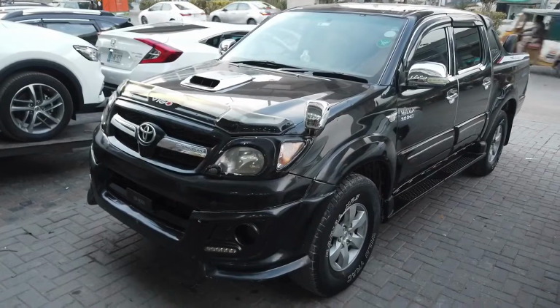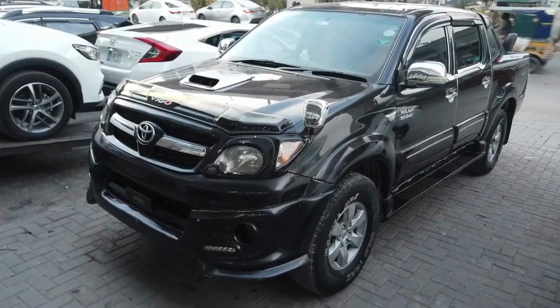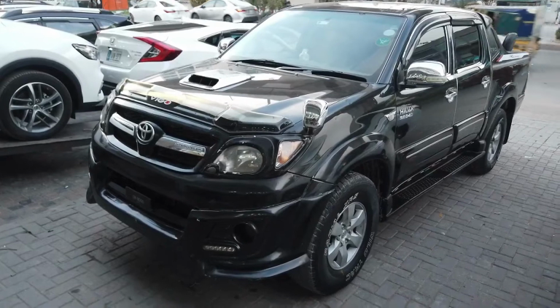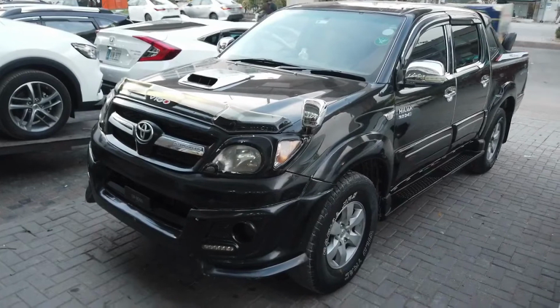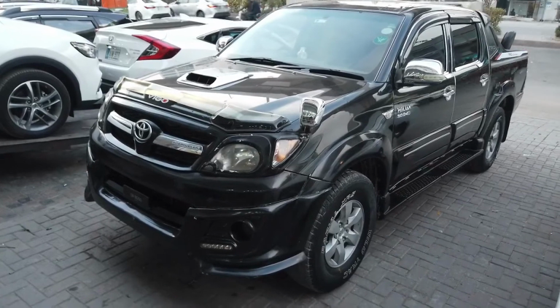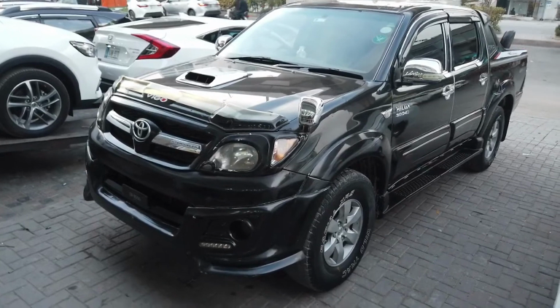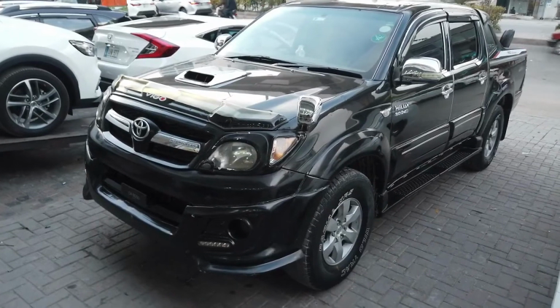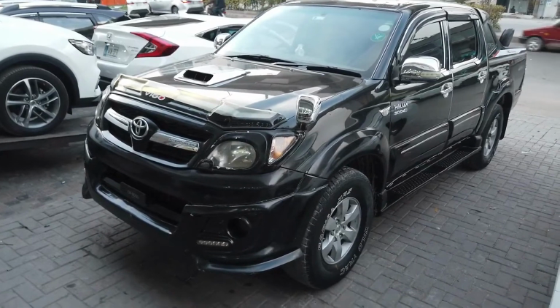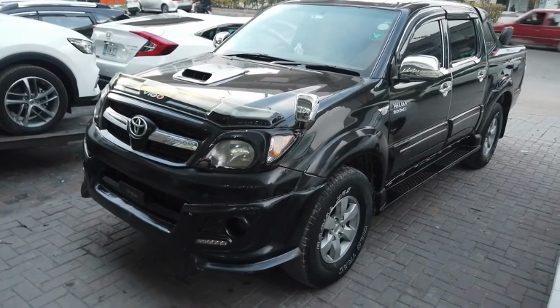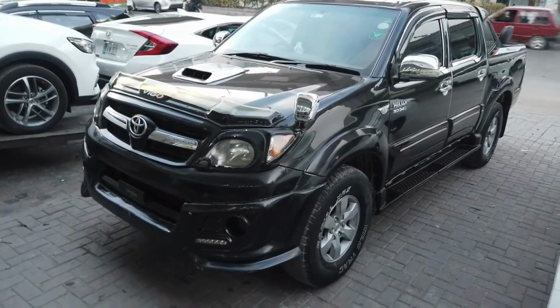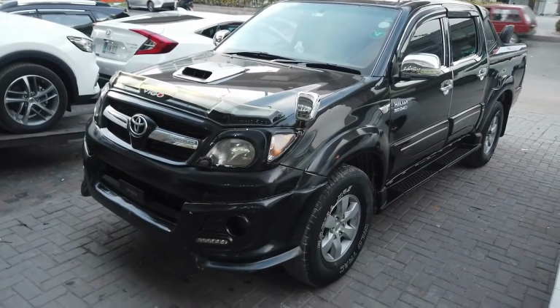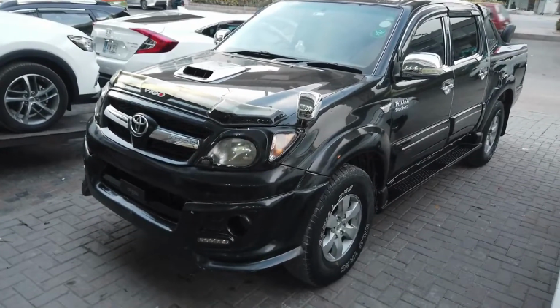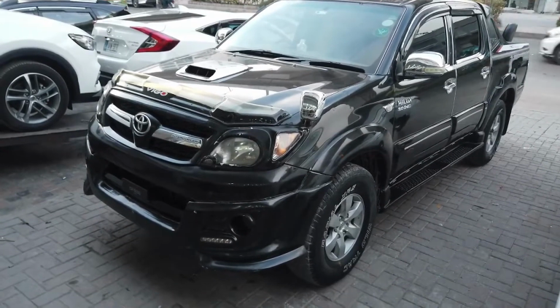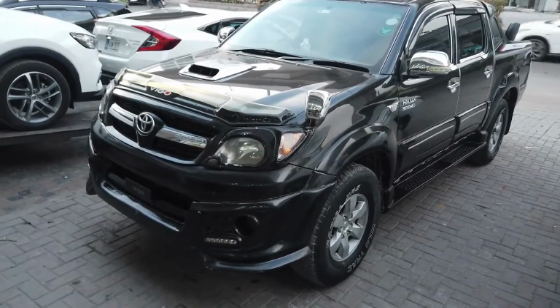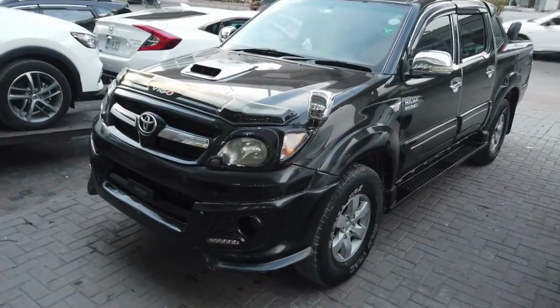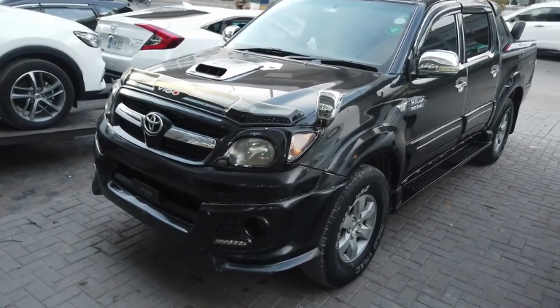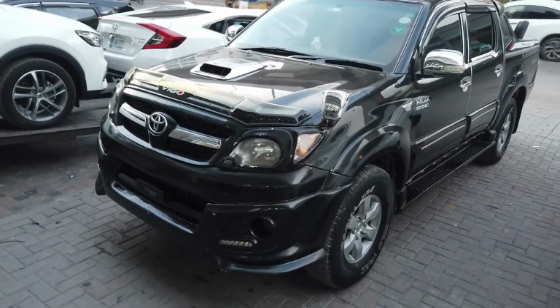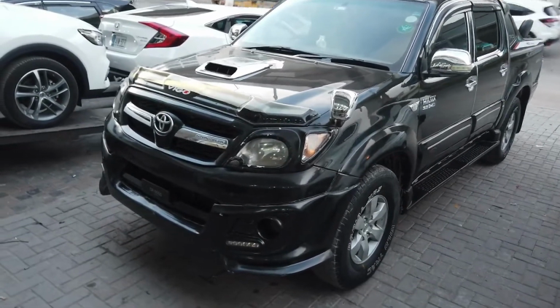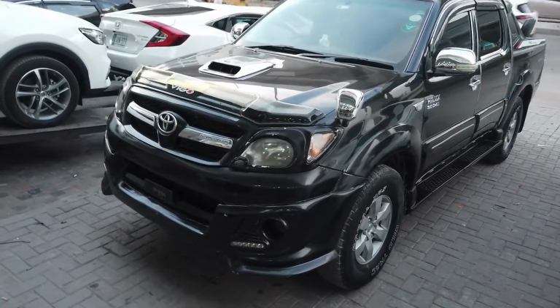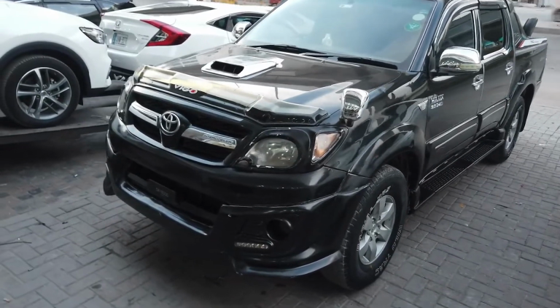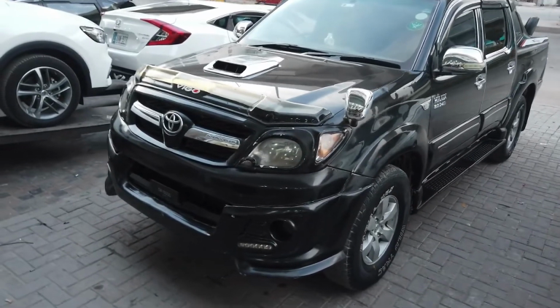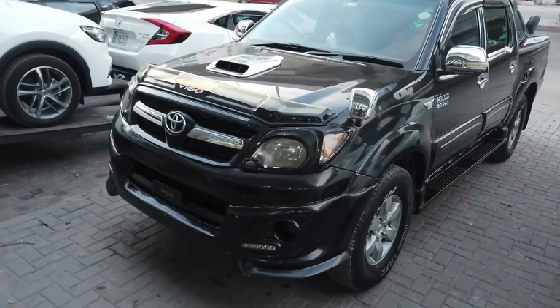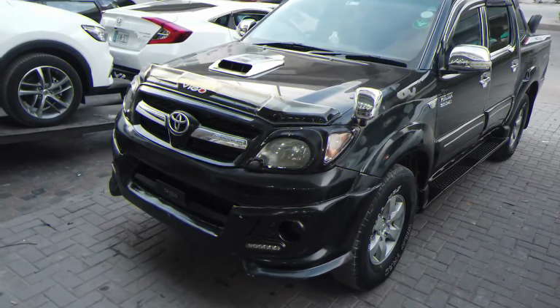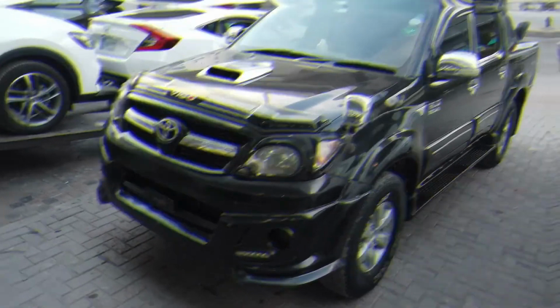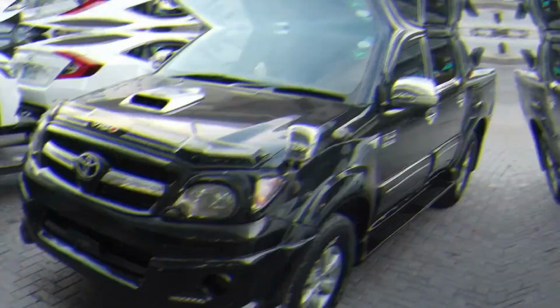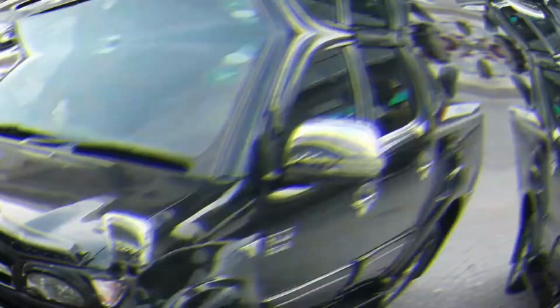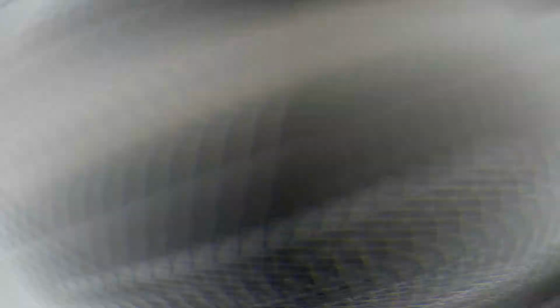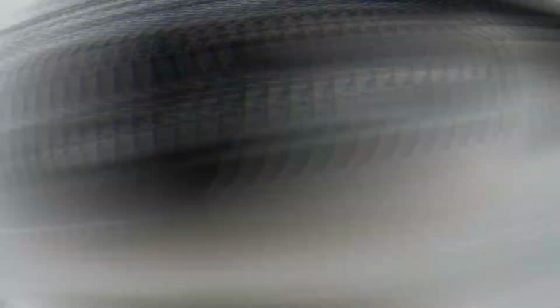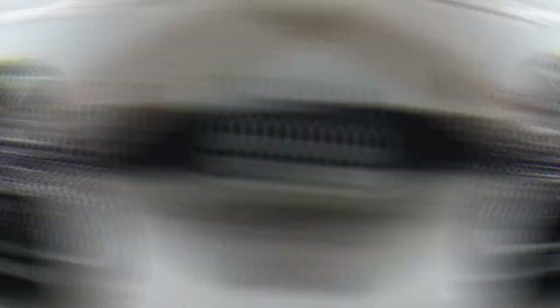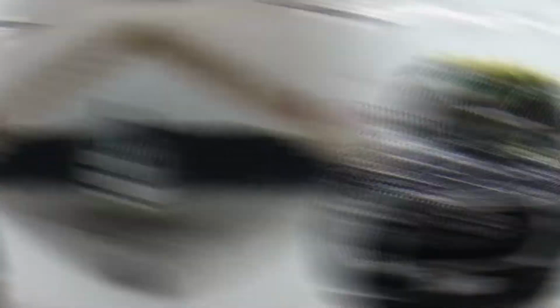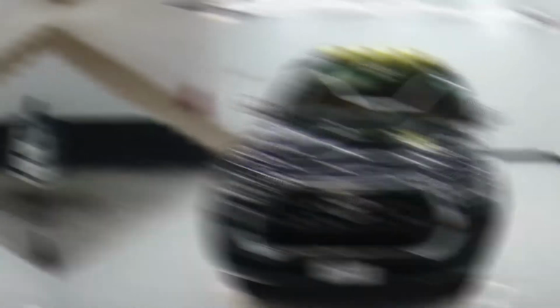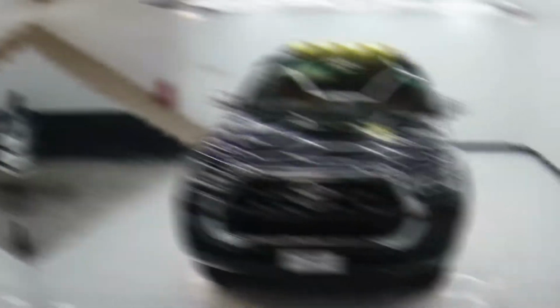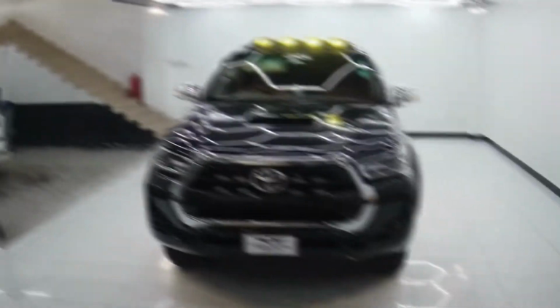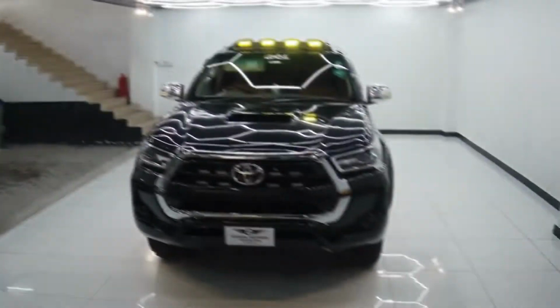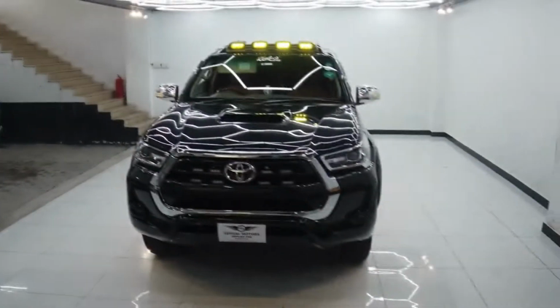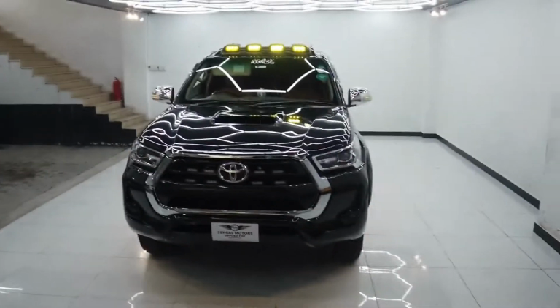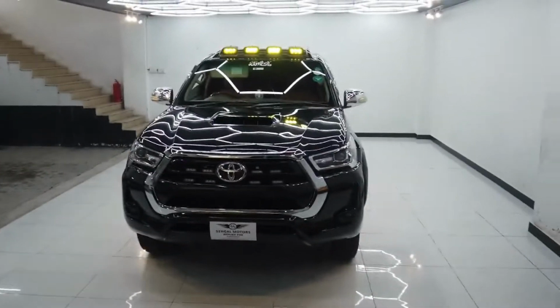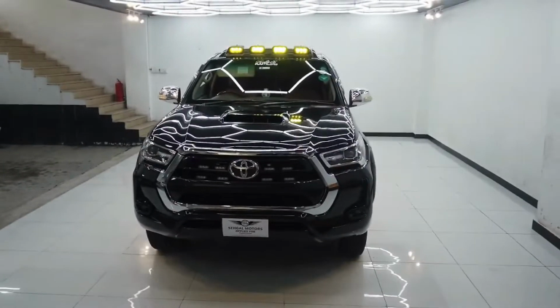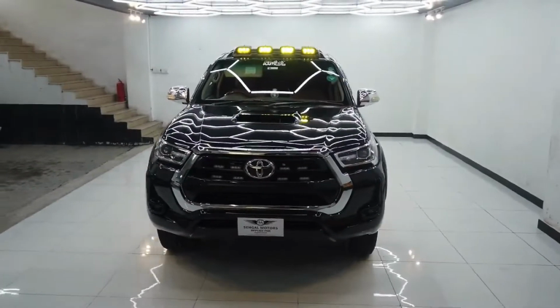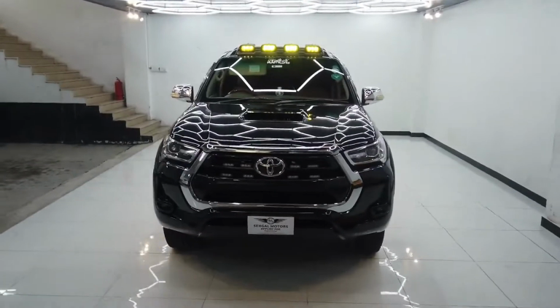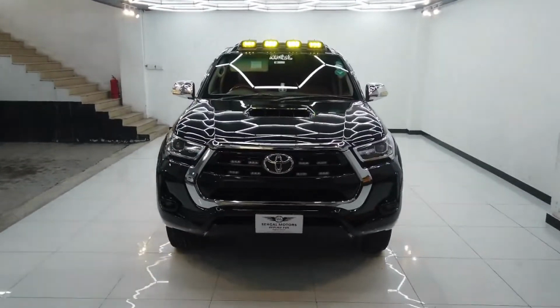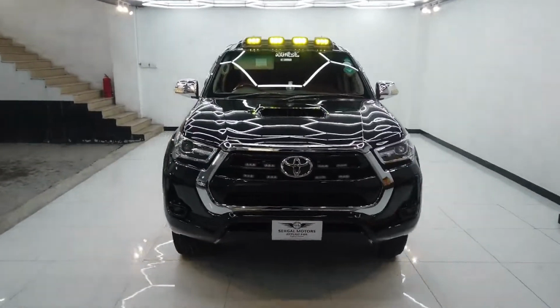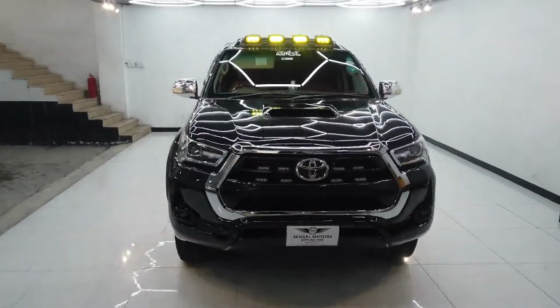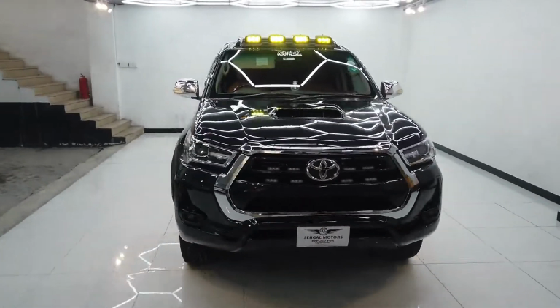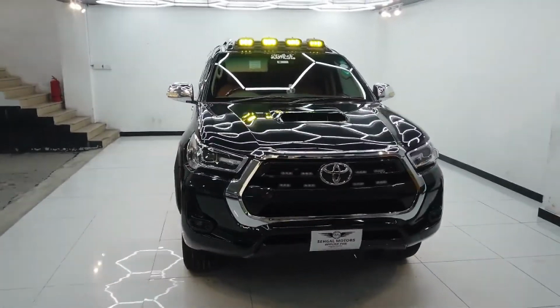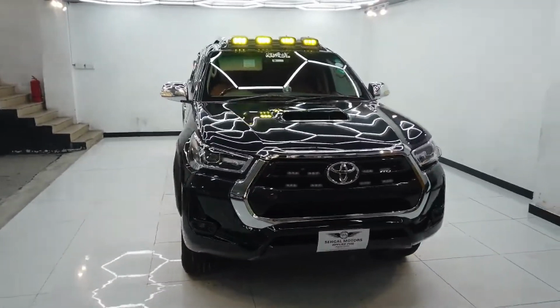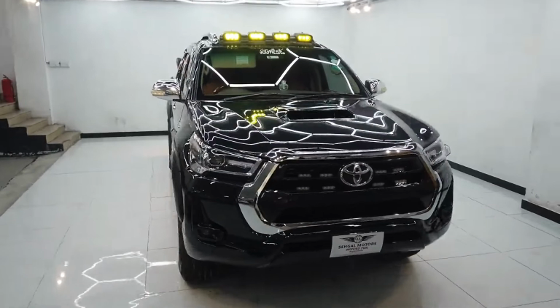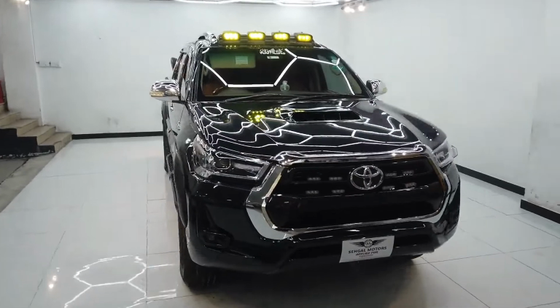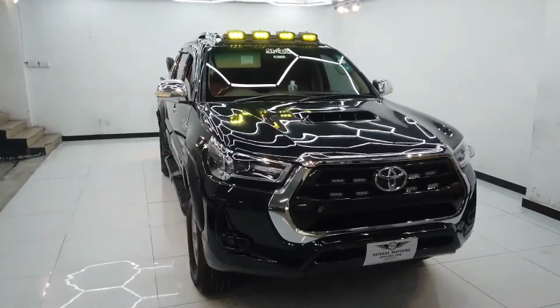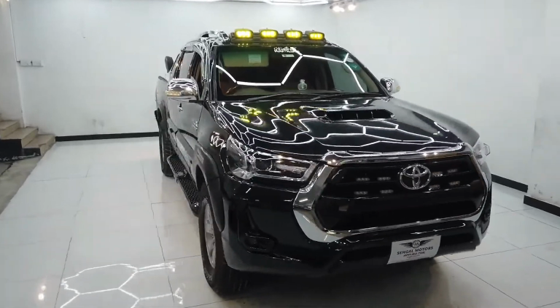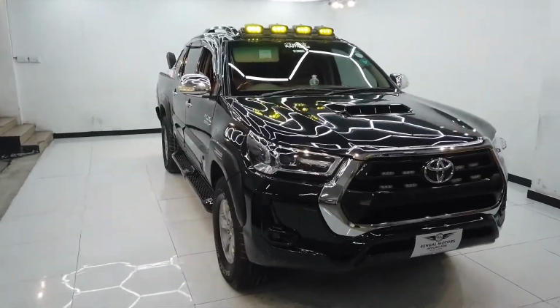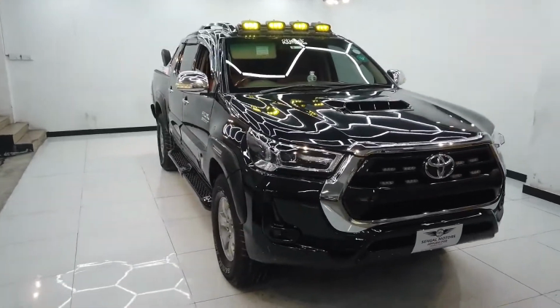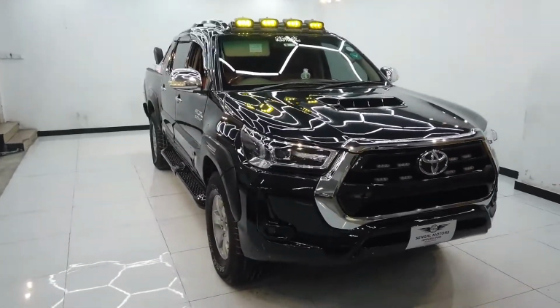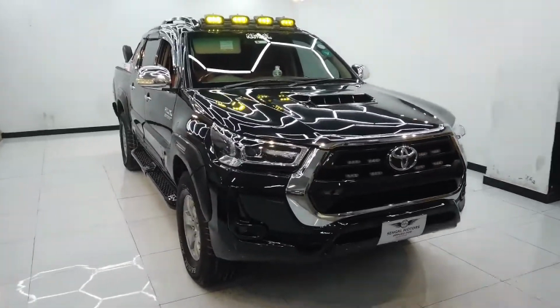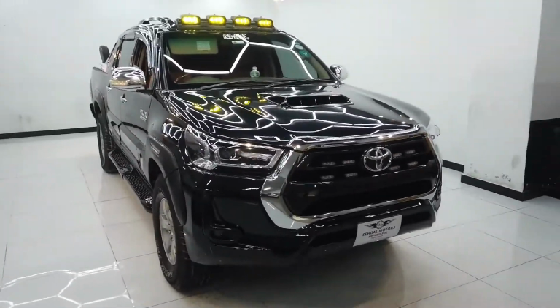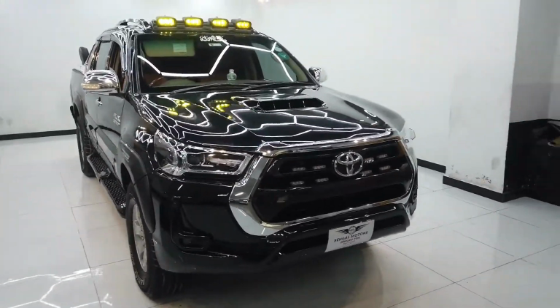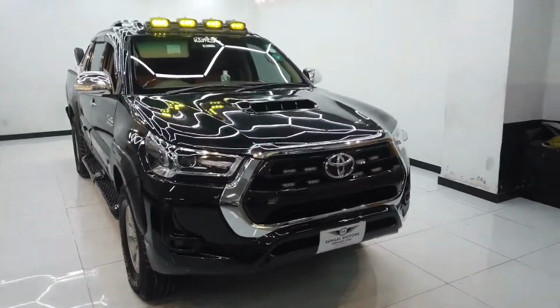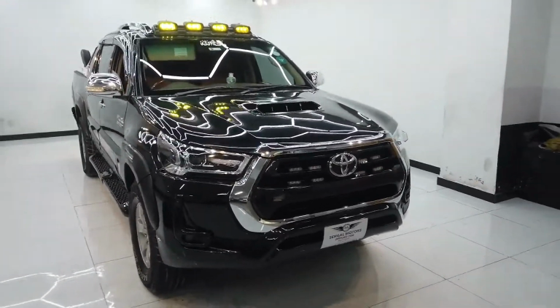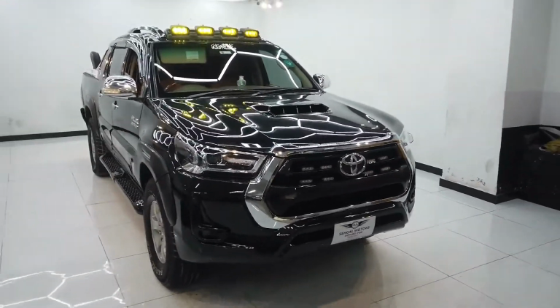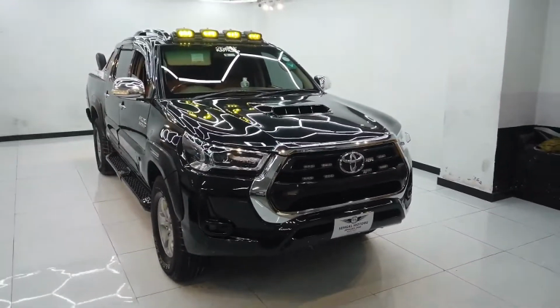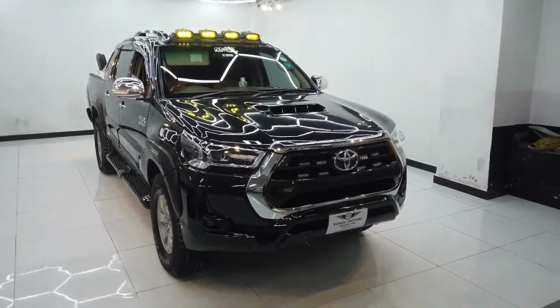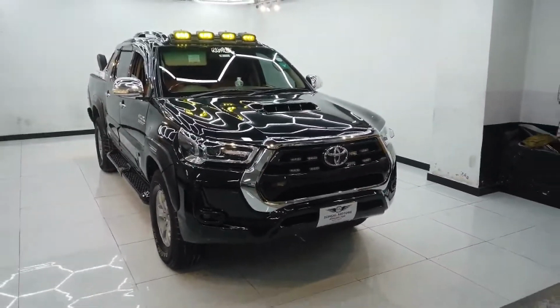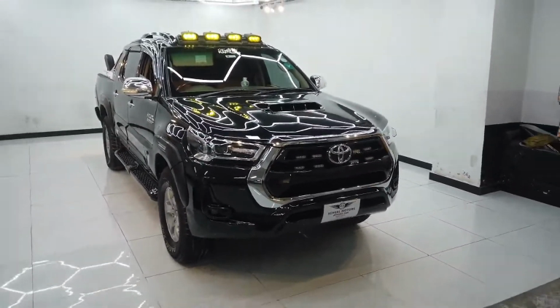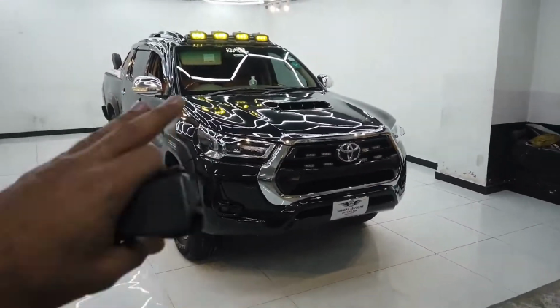If you have a Toyota Vigo 2005 to 2007 model, you can convert it to a 2021 Toyota Revo. This is a complete conversion available here.